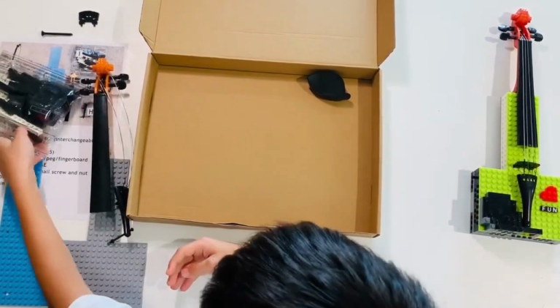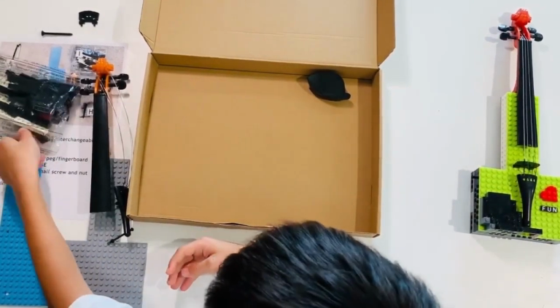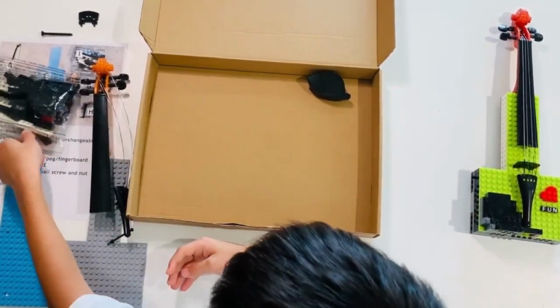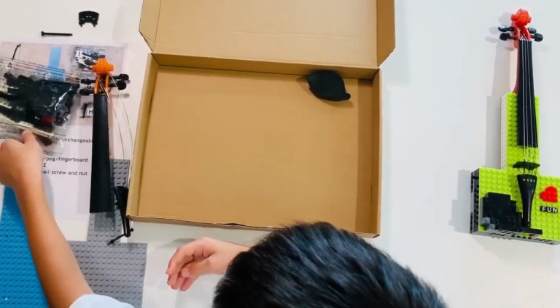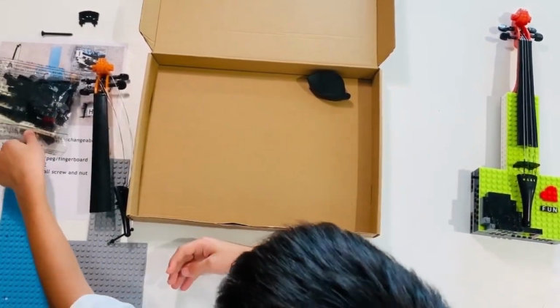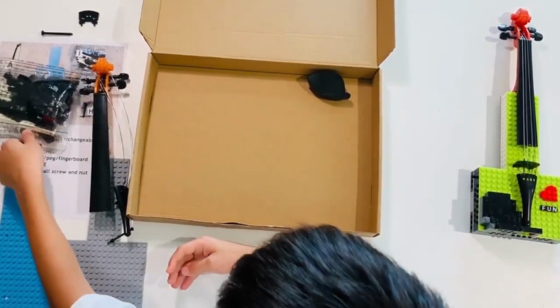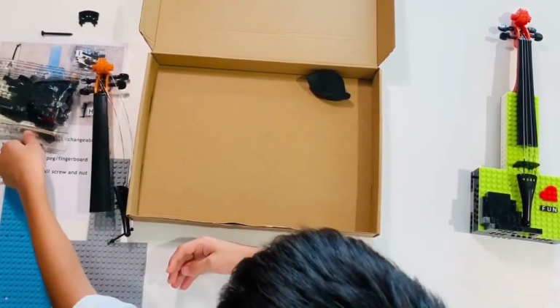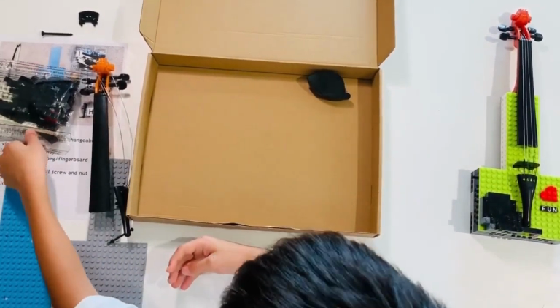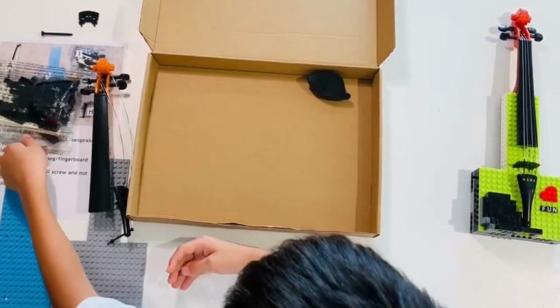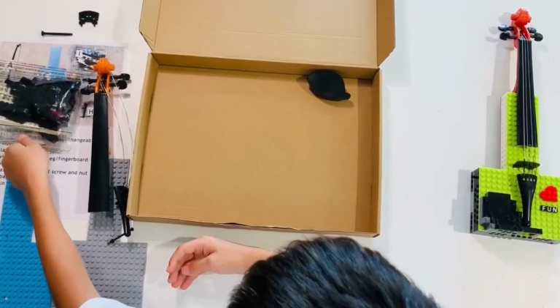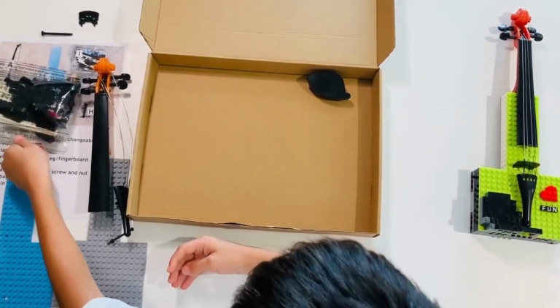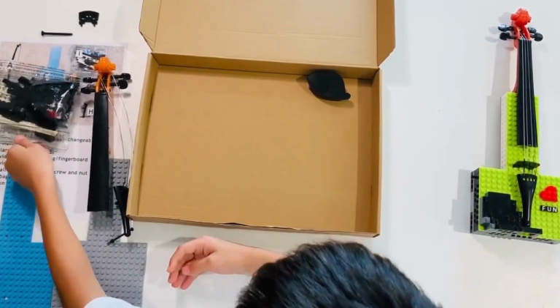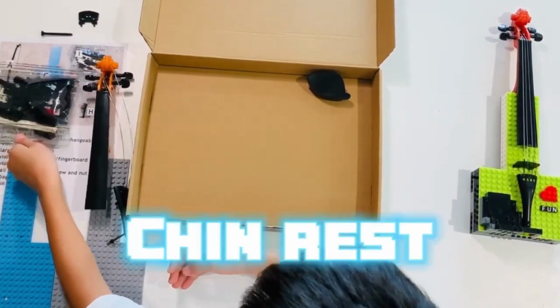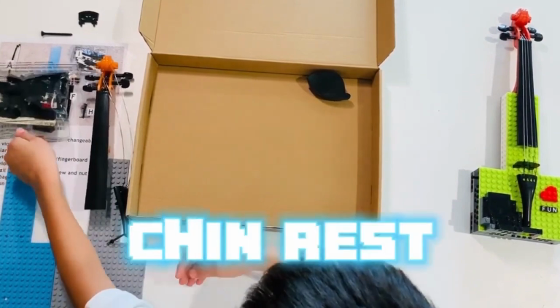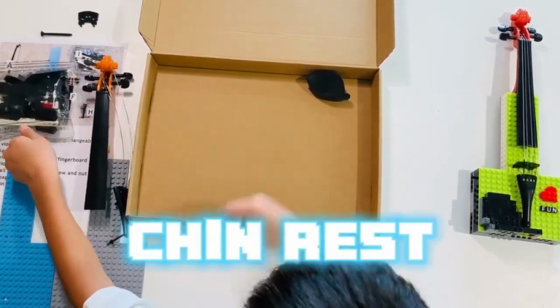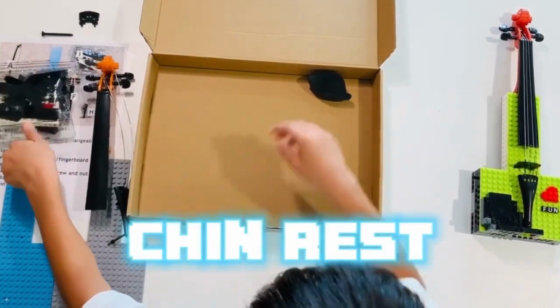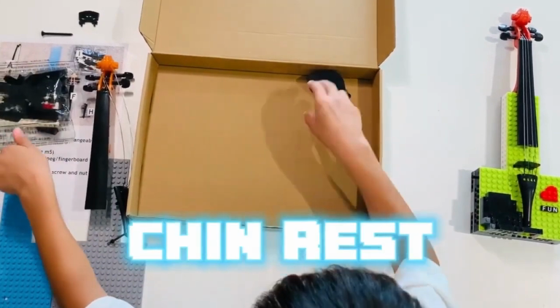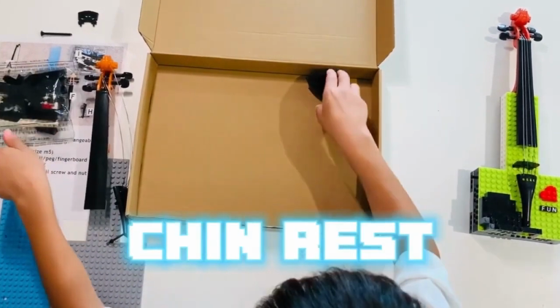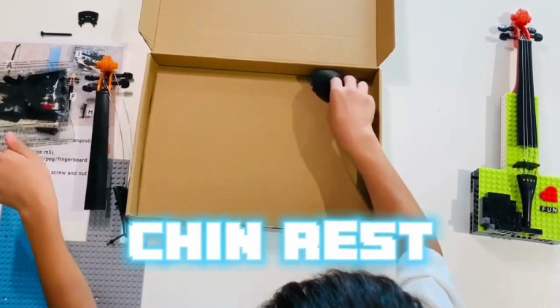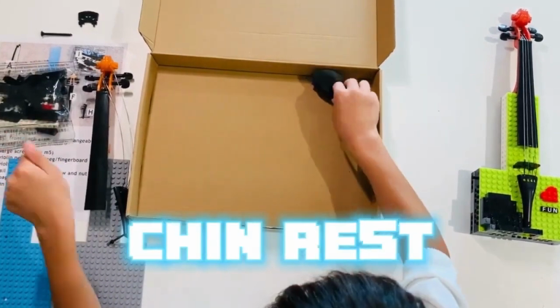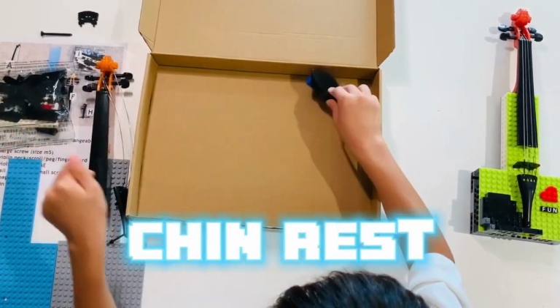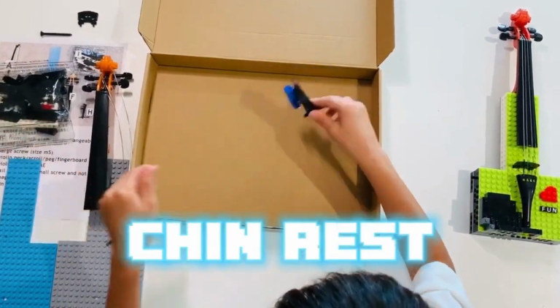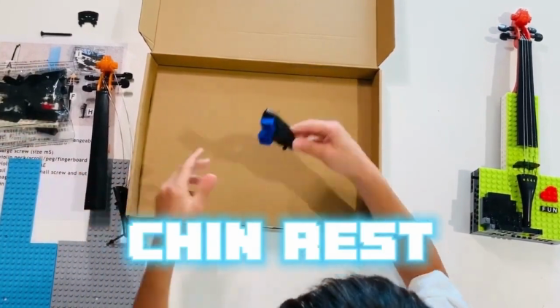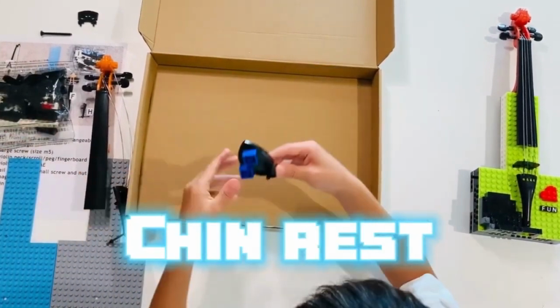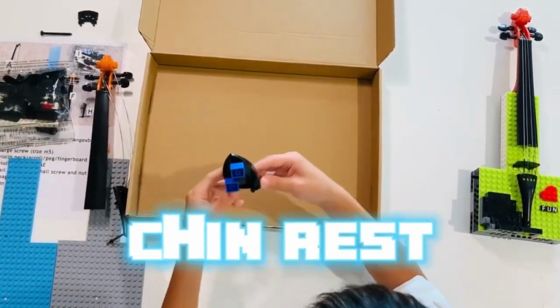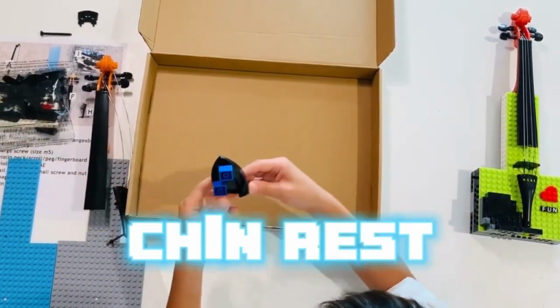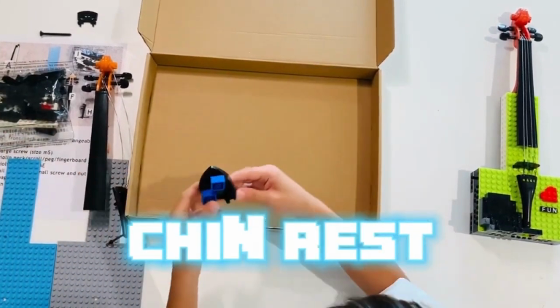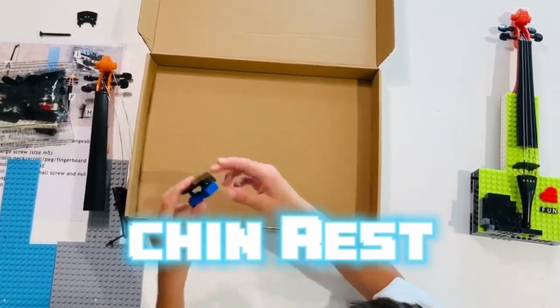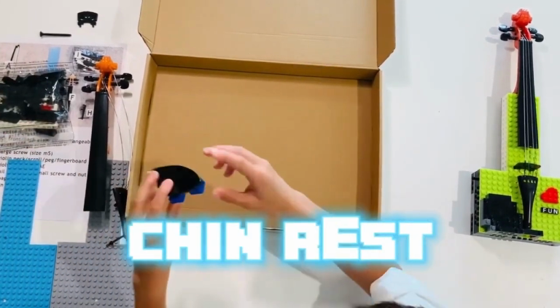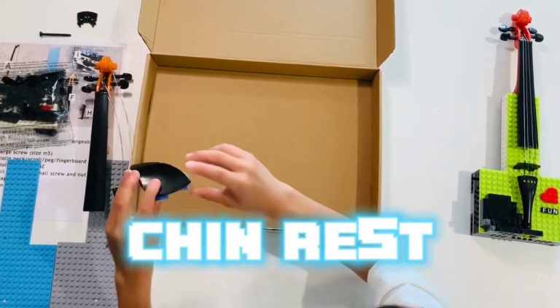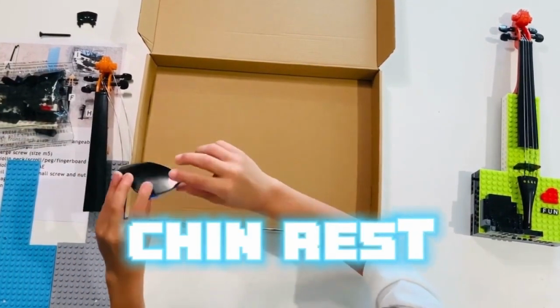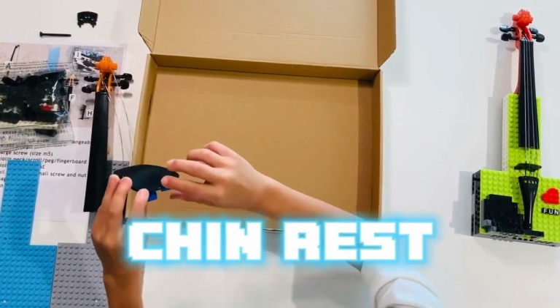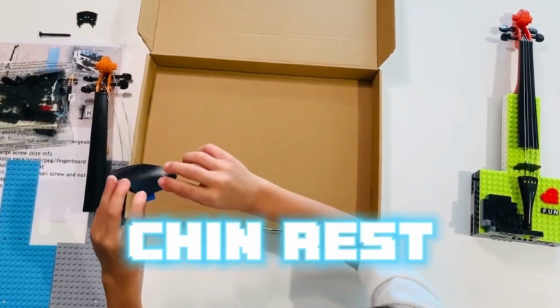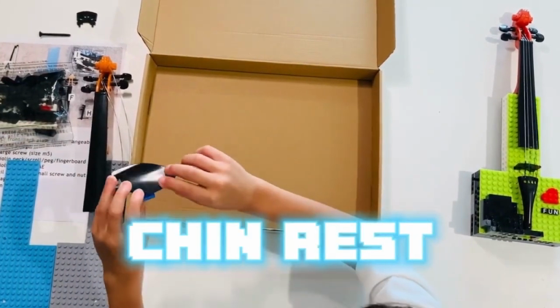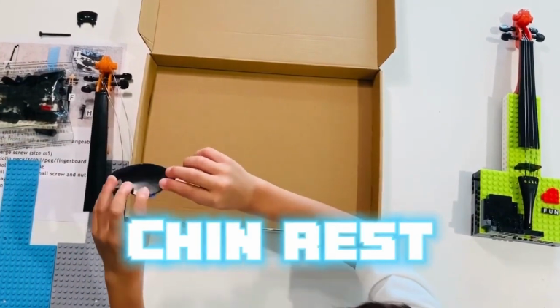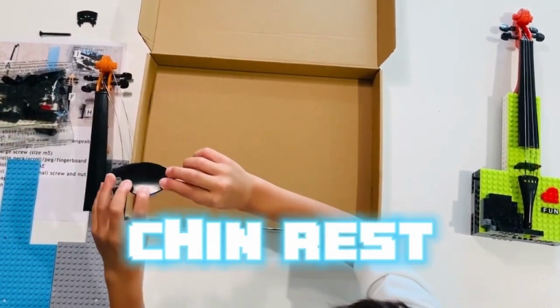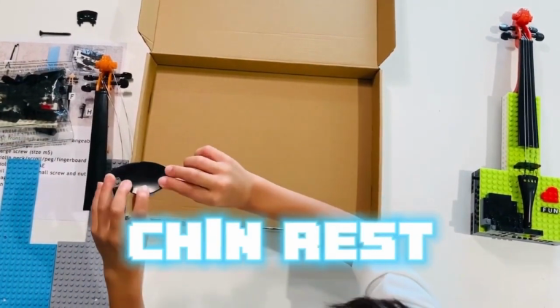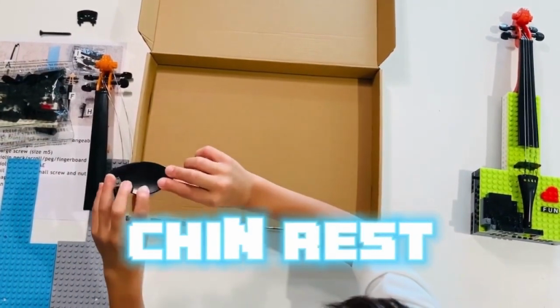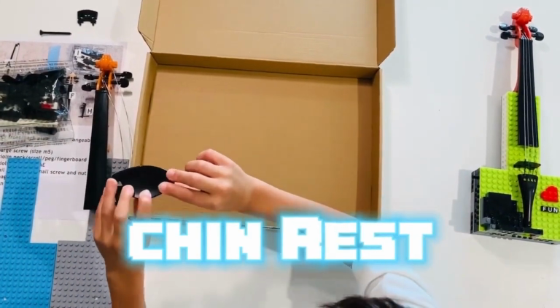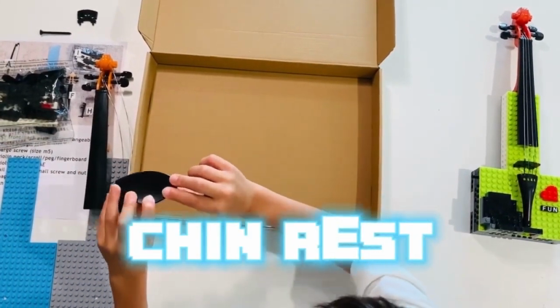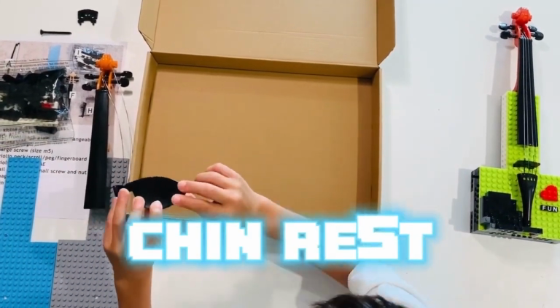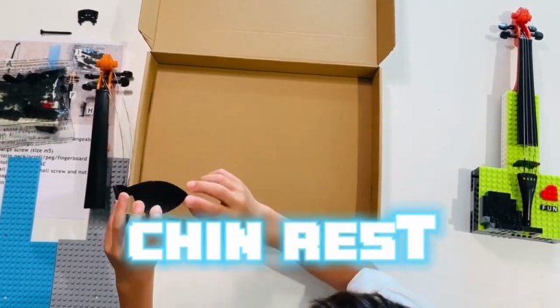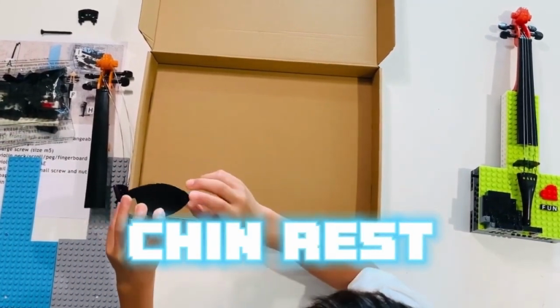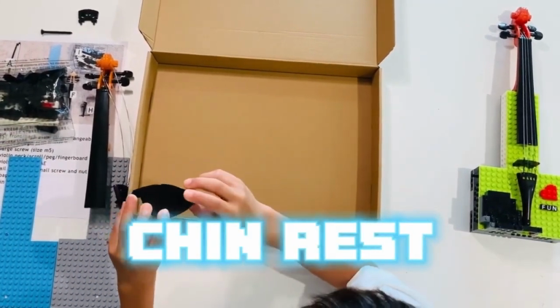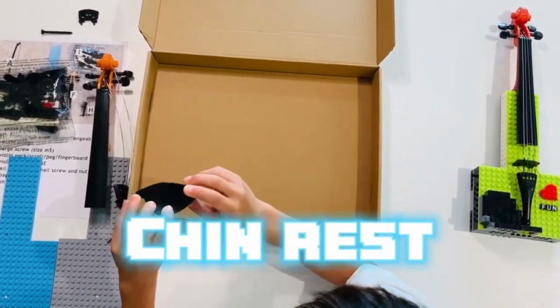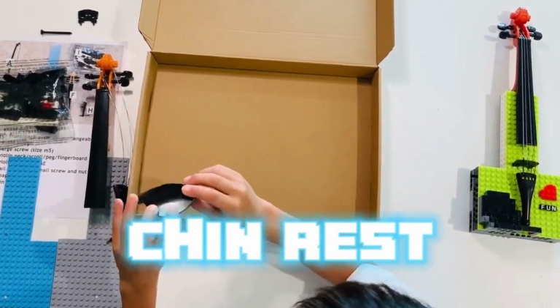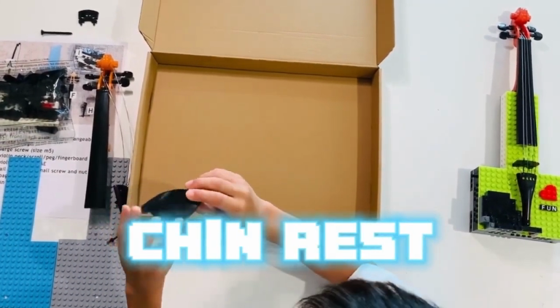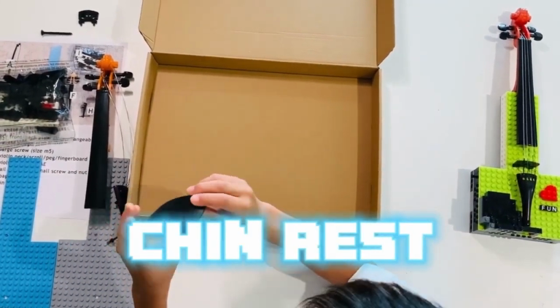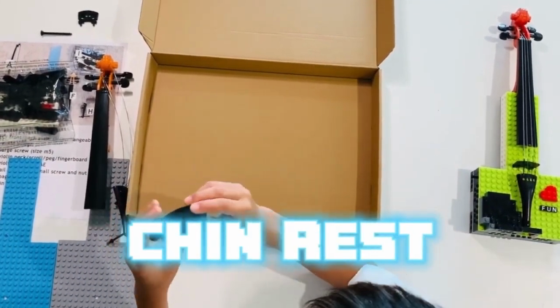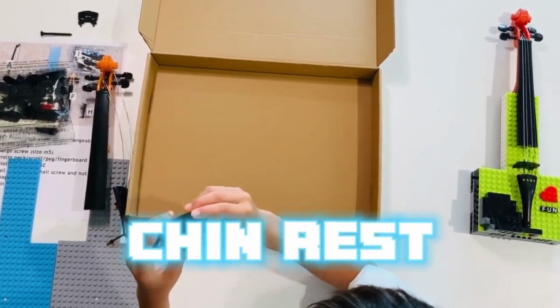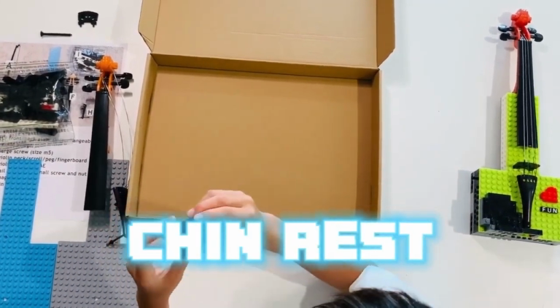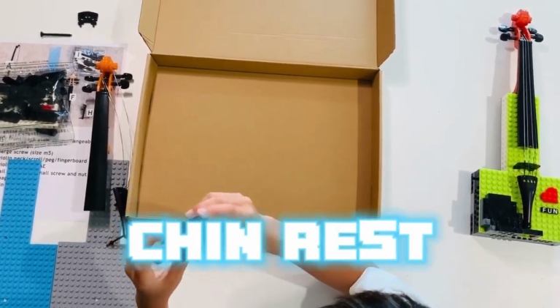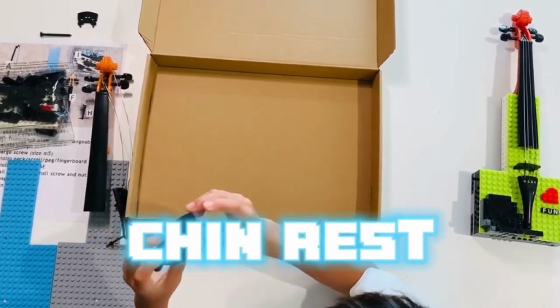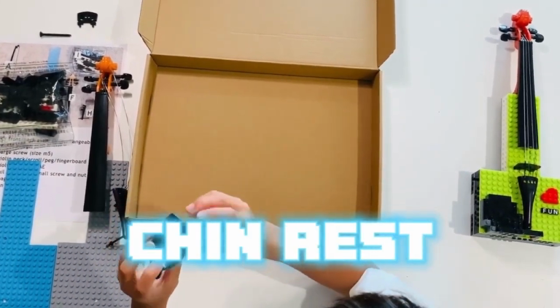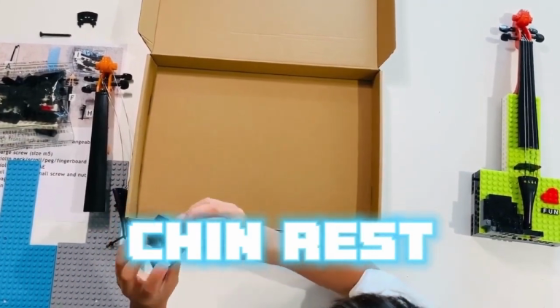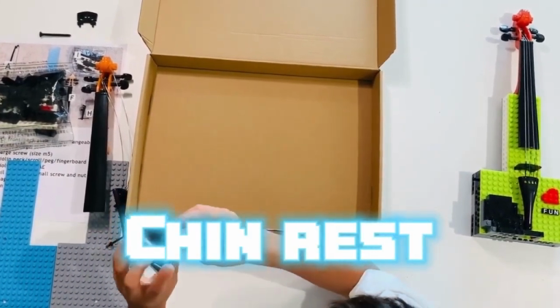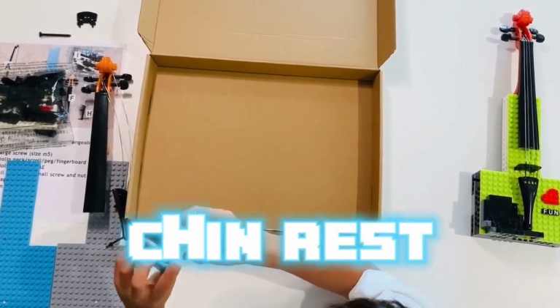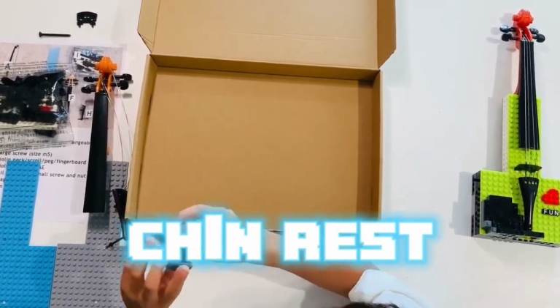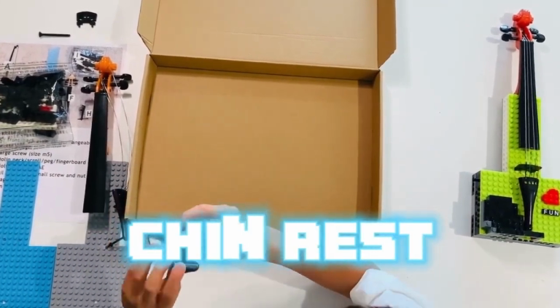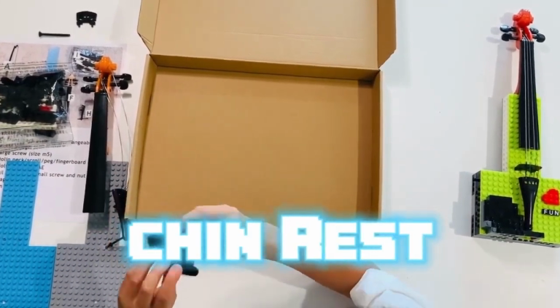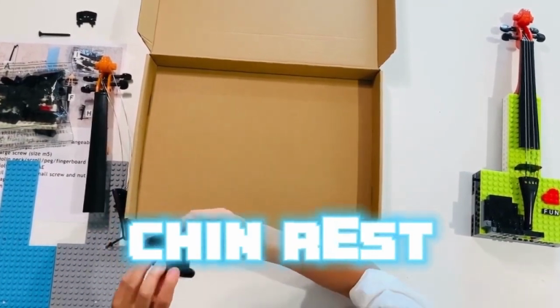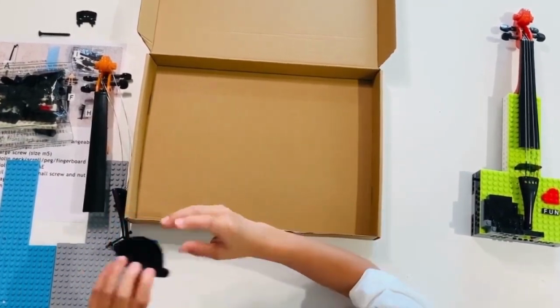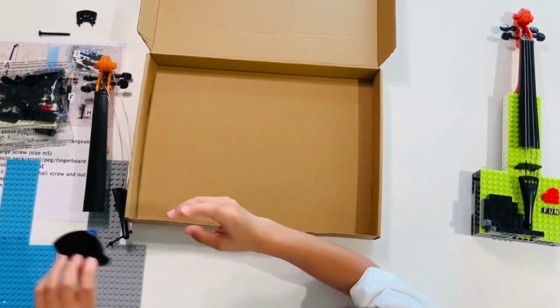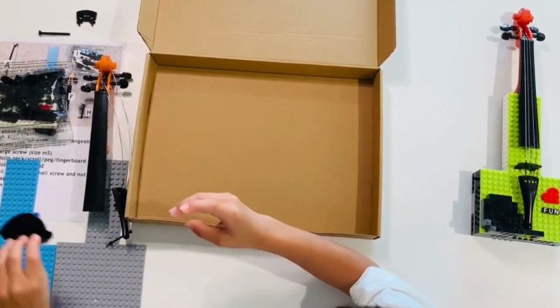And last but not least, we have this chin rest piece. It helps you get more comfort in the violin.